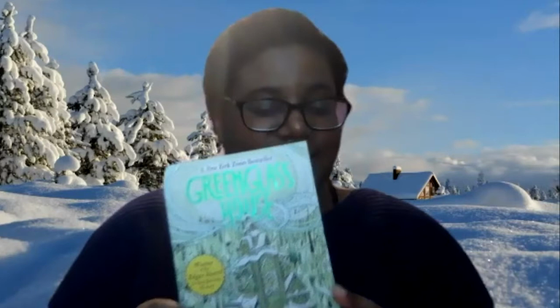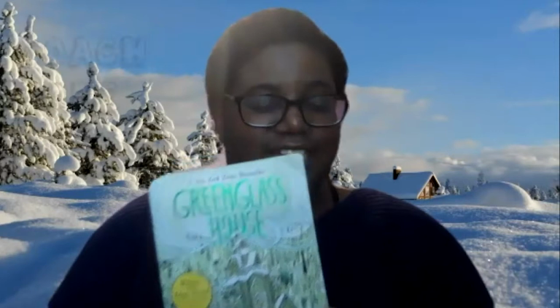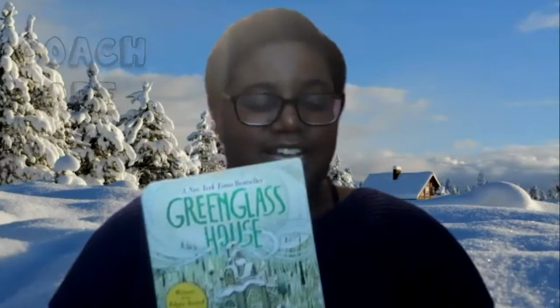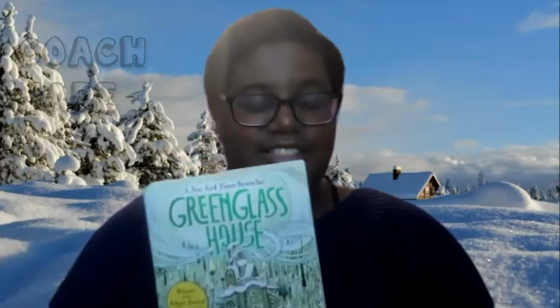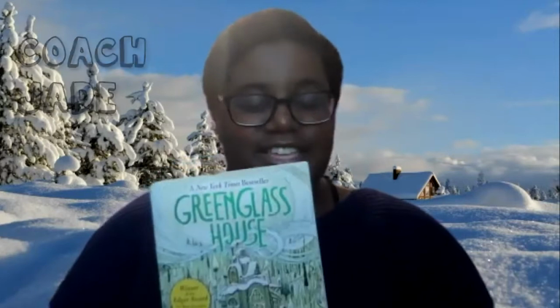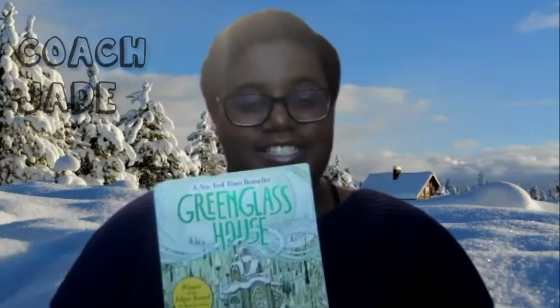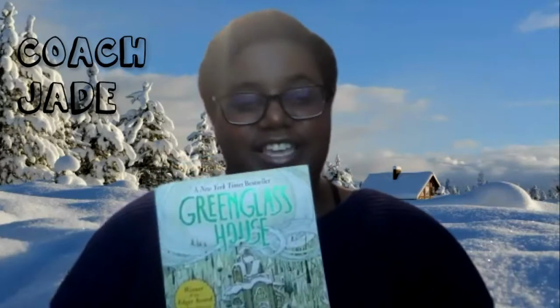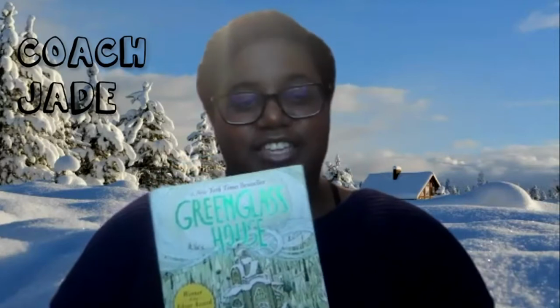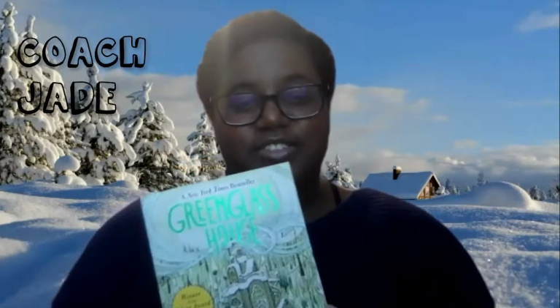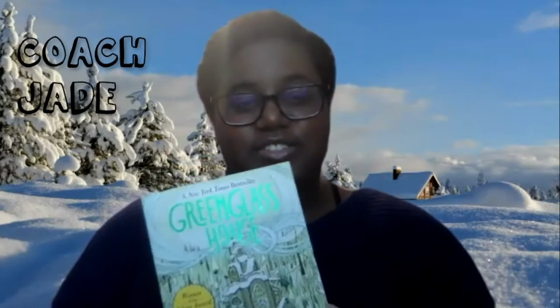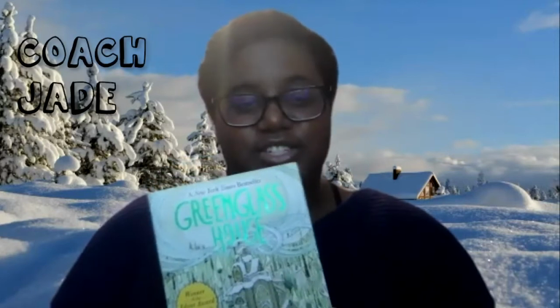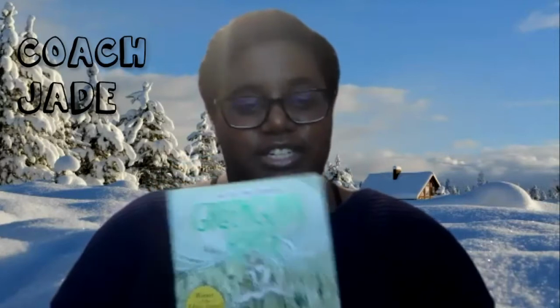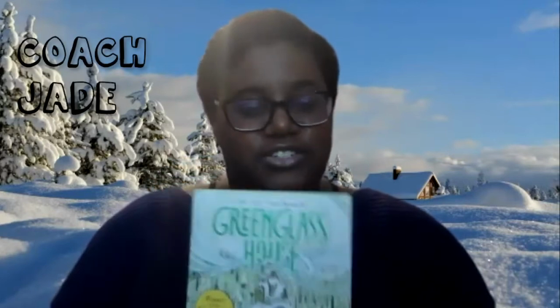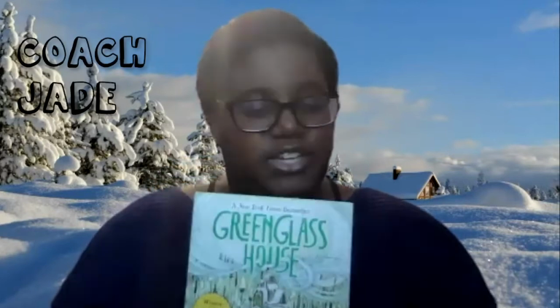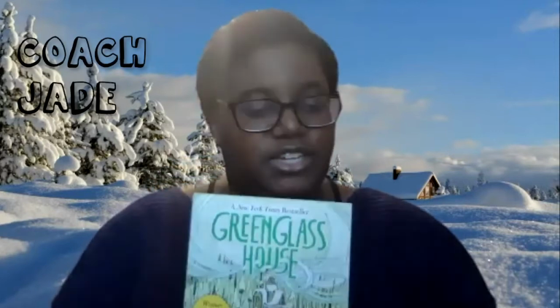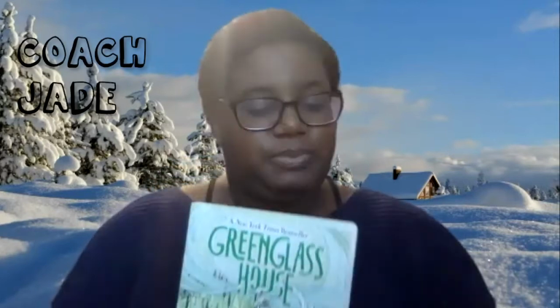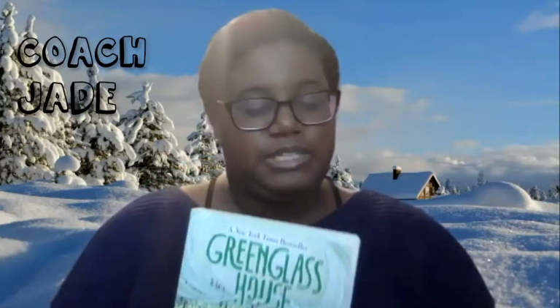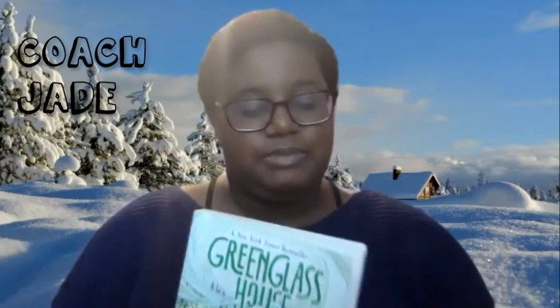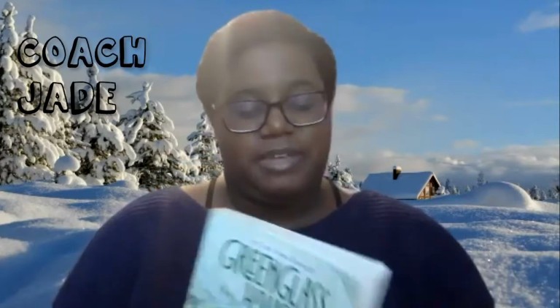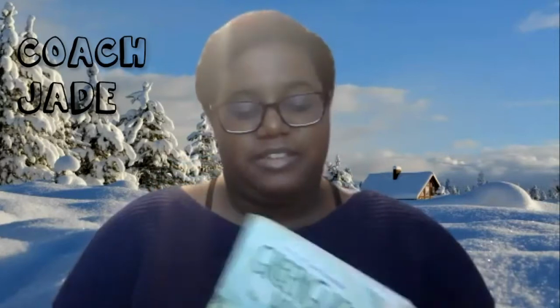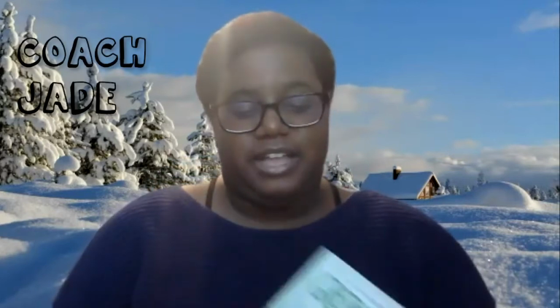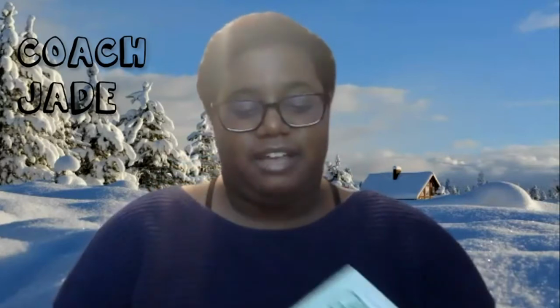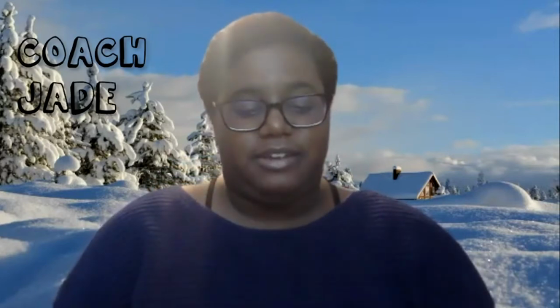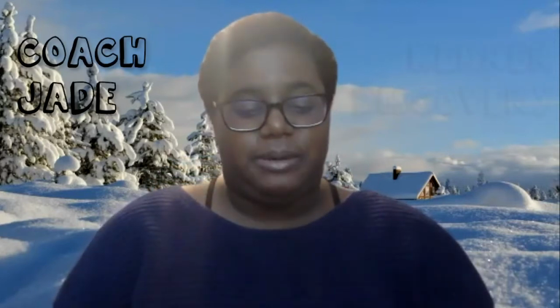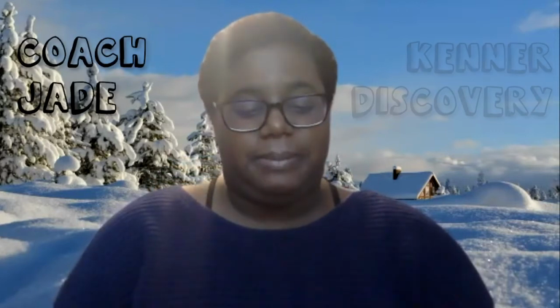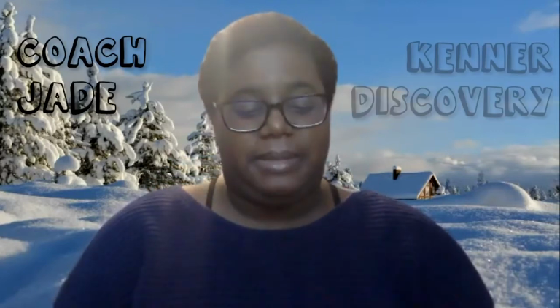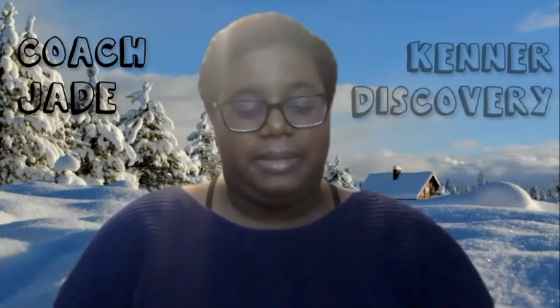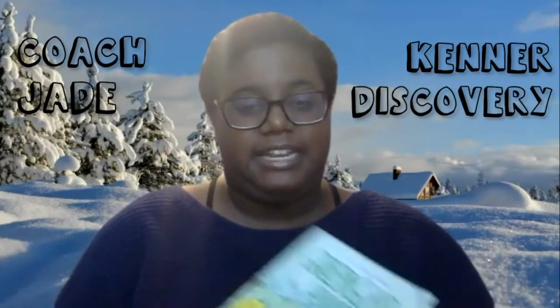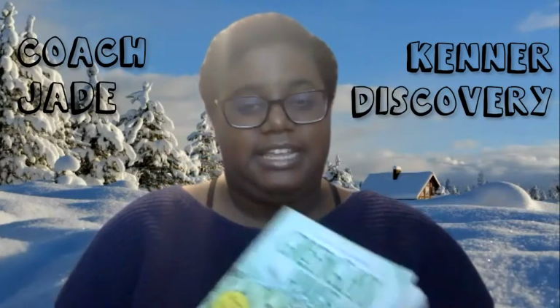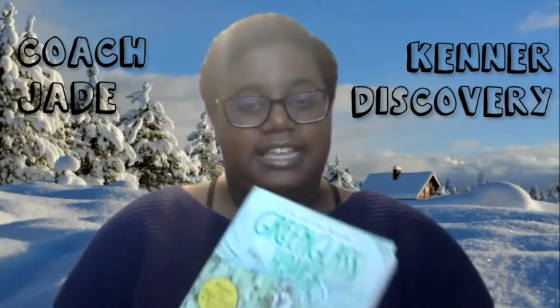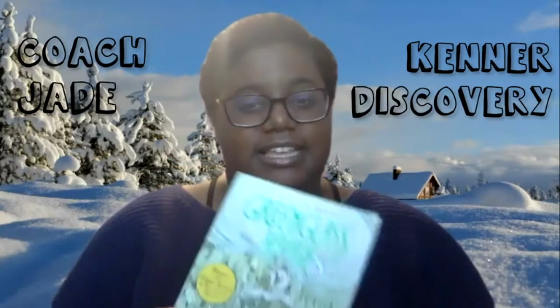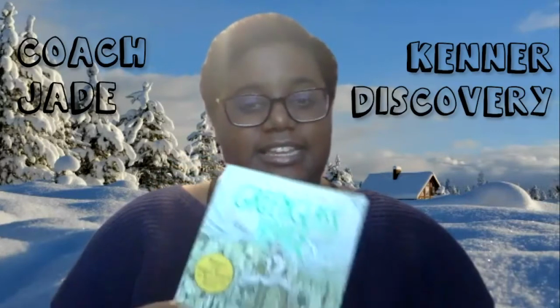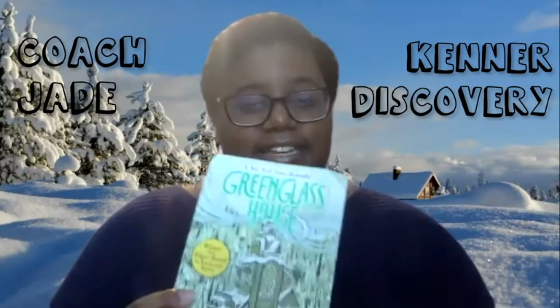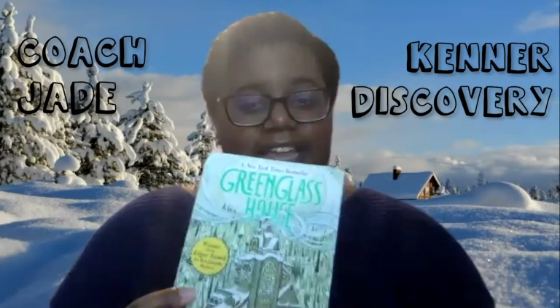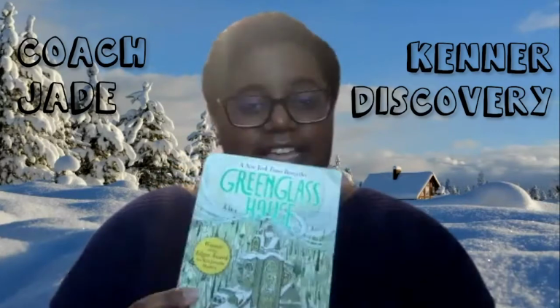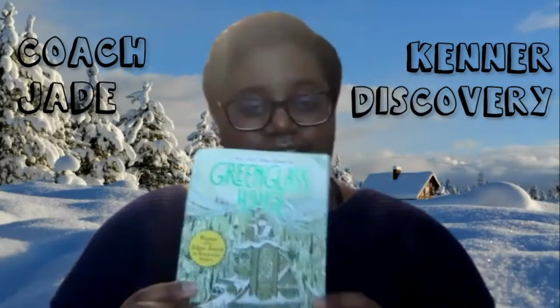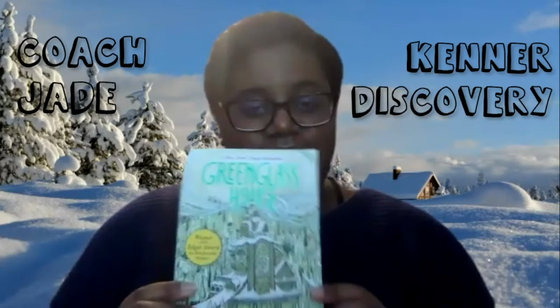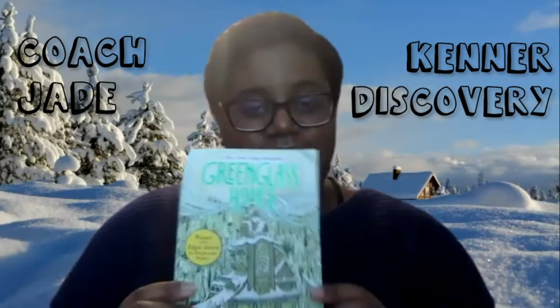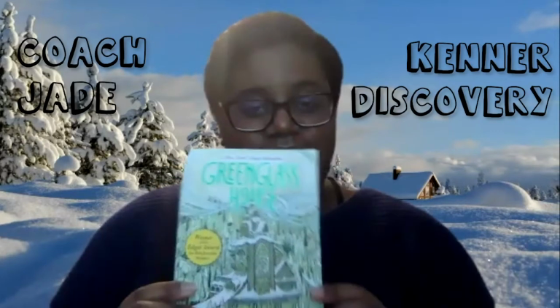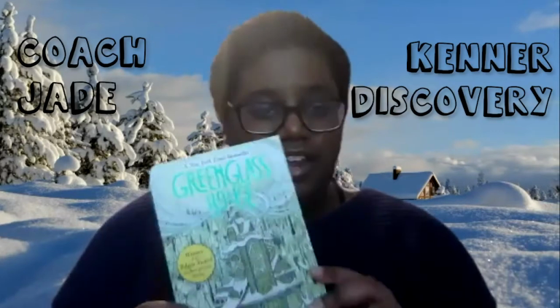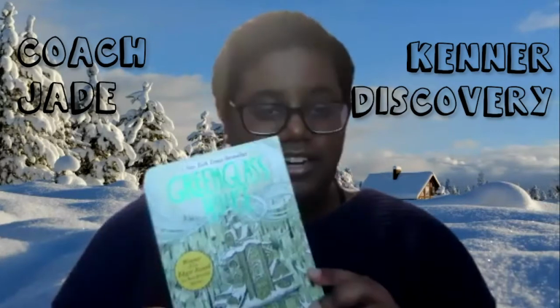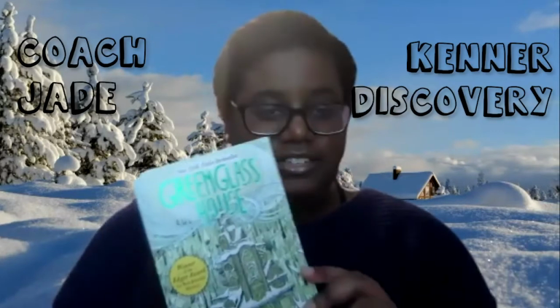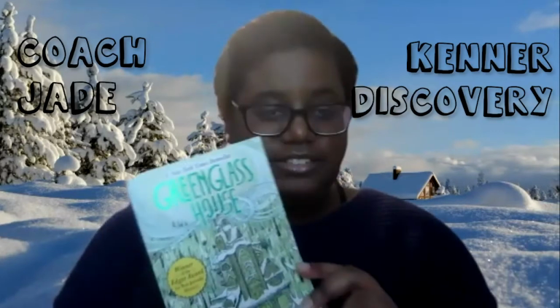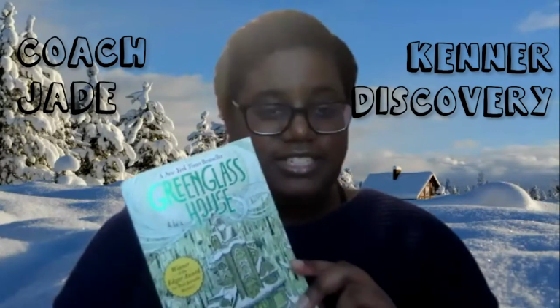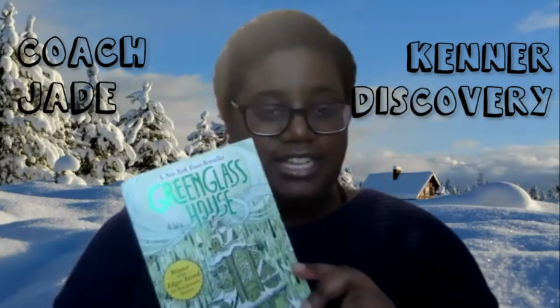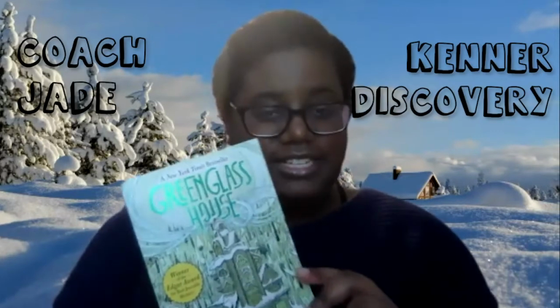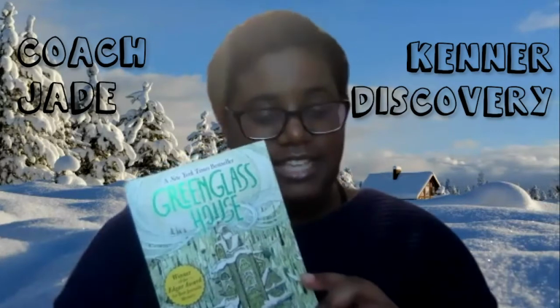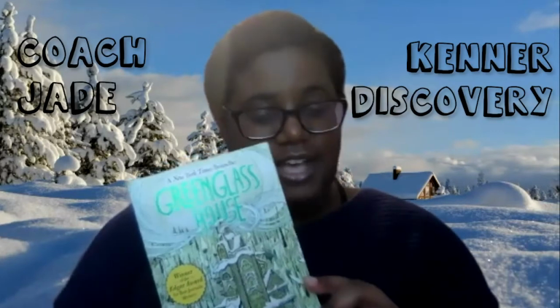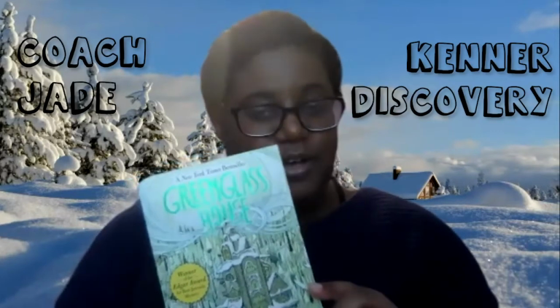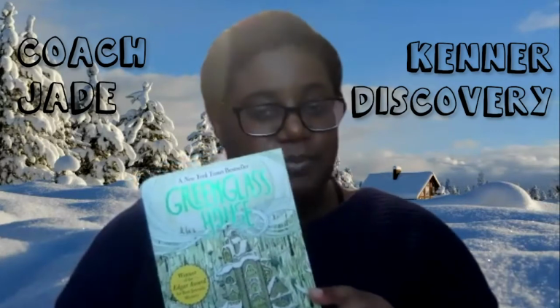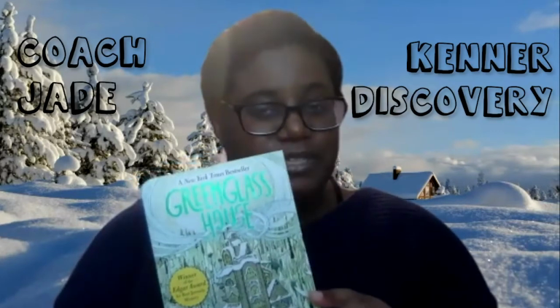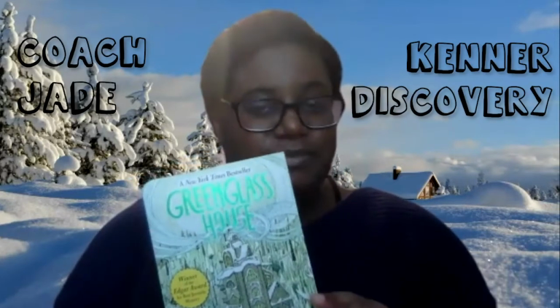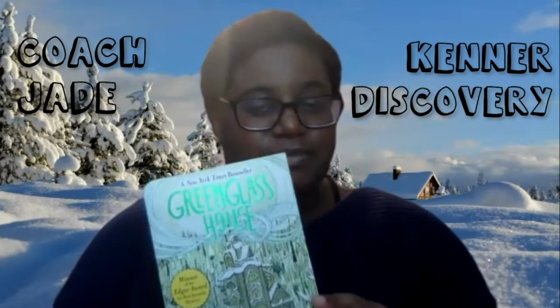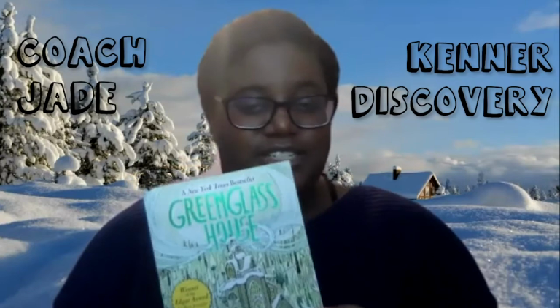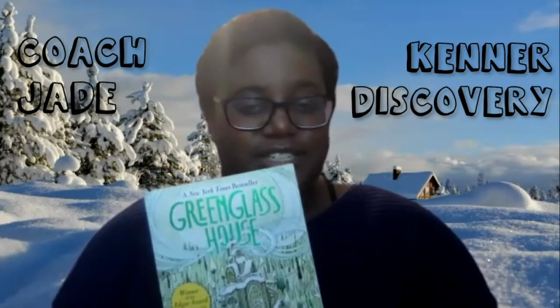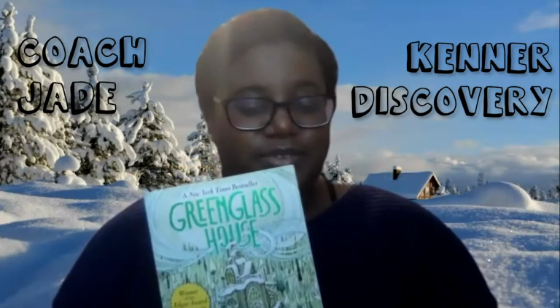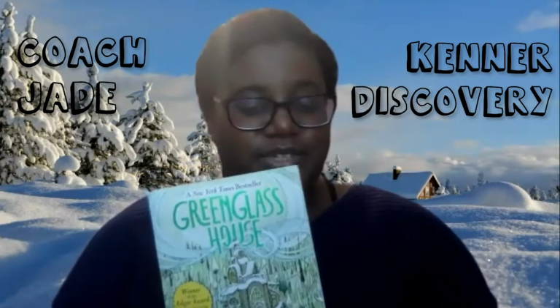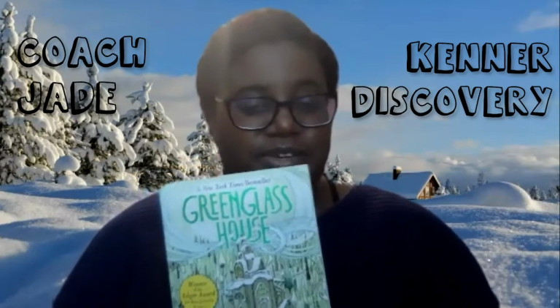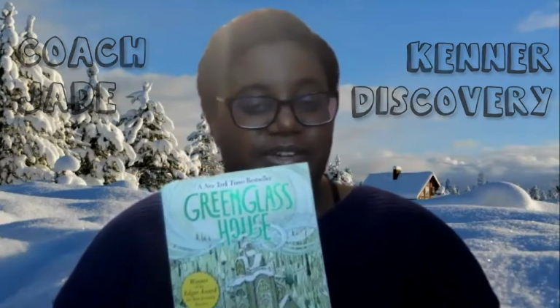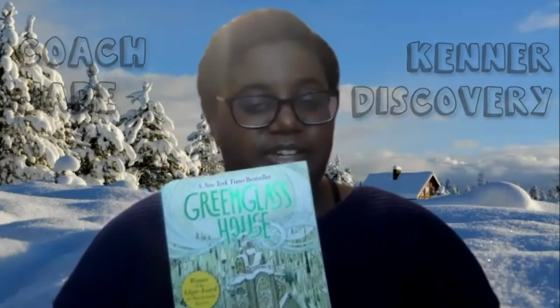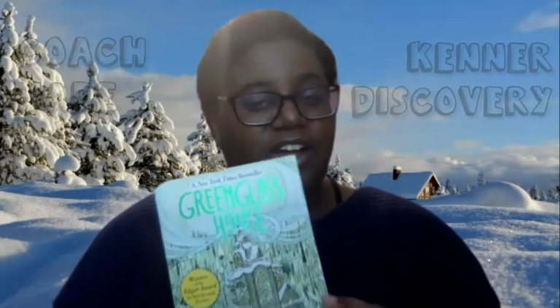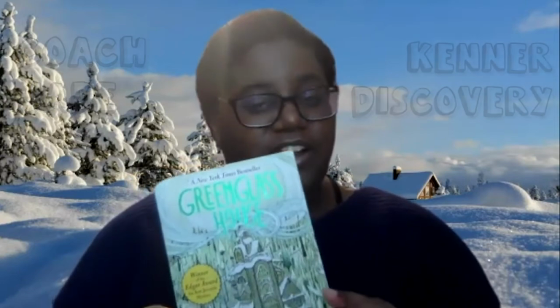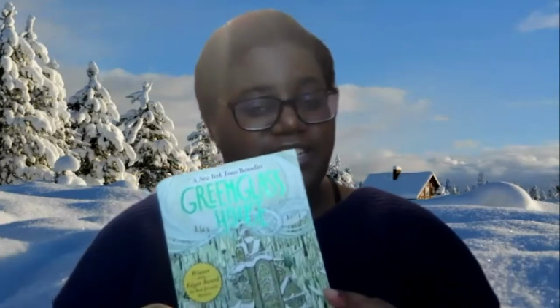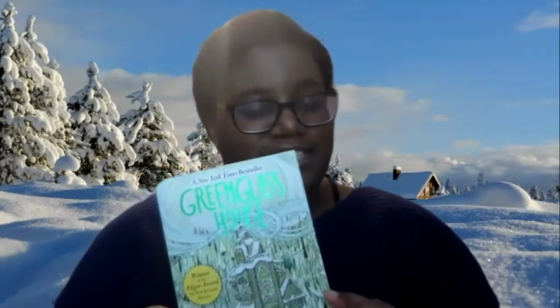They say you shouldn't judge books by their cover, but nice cover art does help, especially when you're an artist.